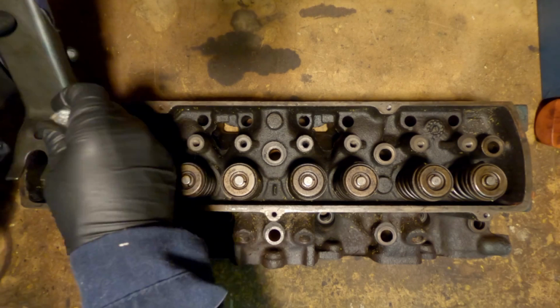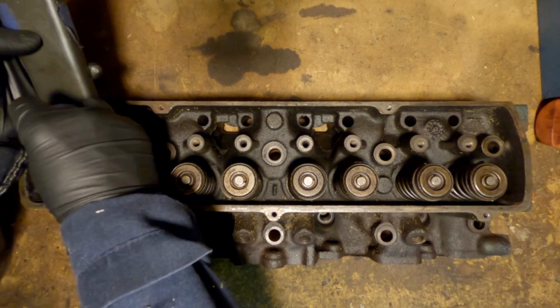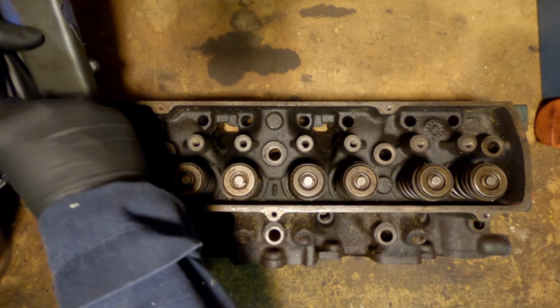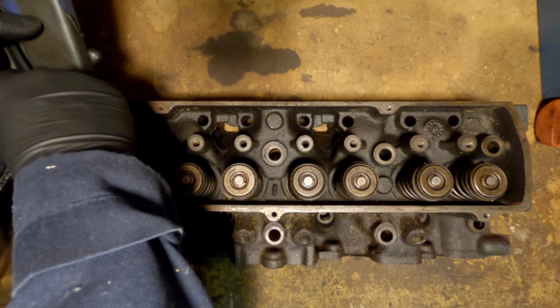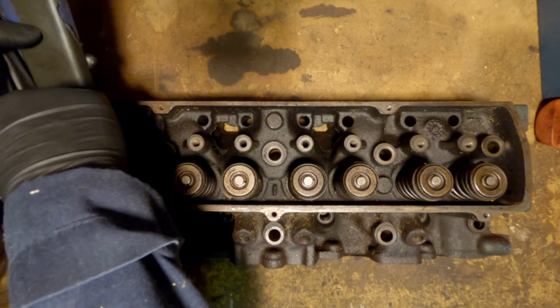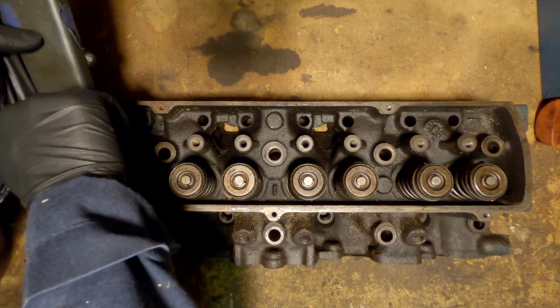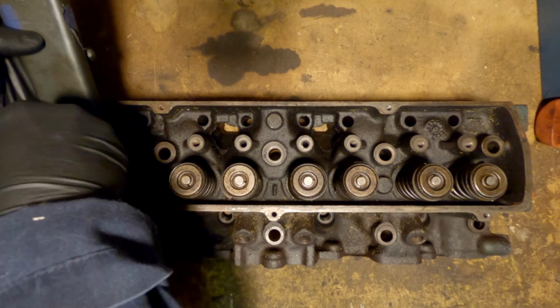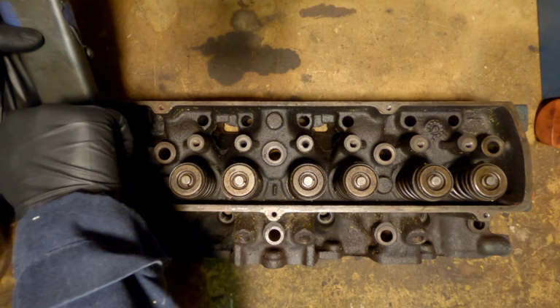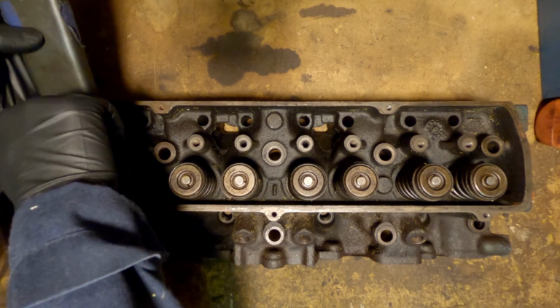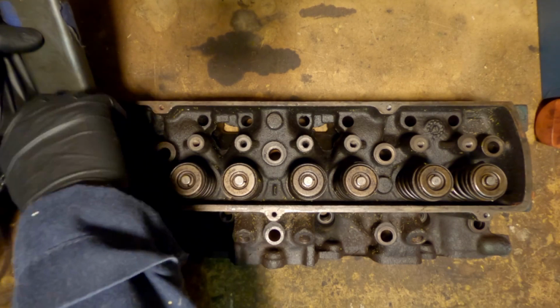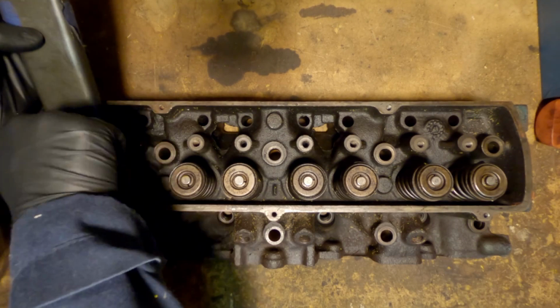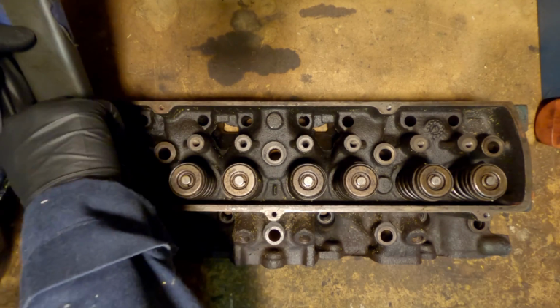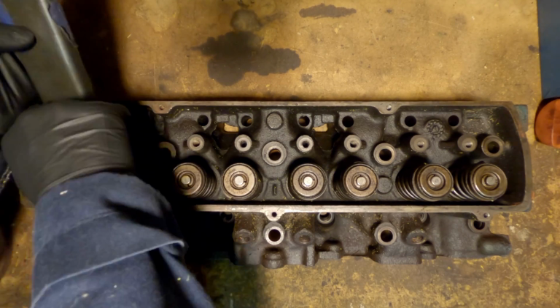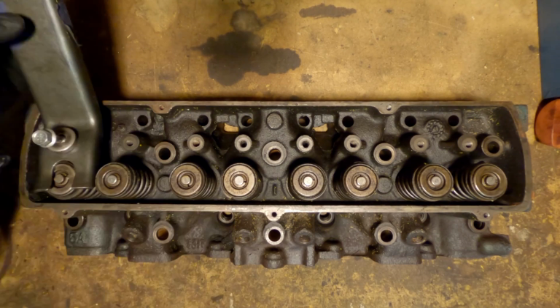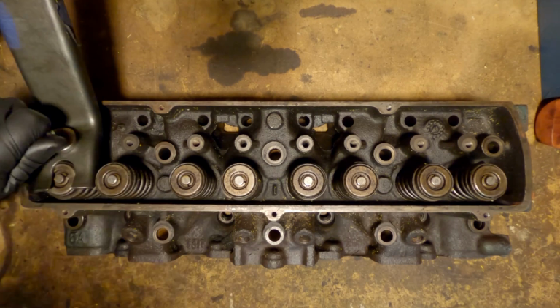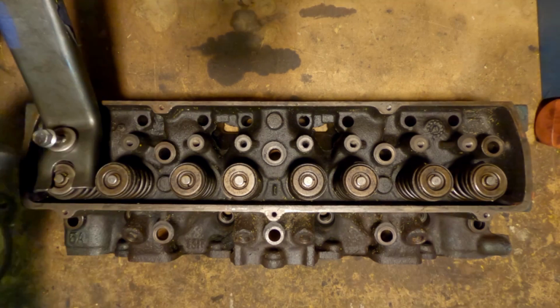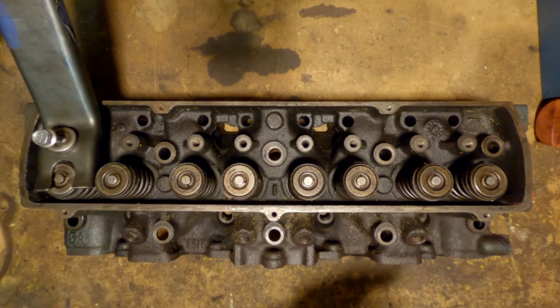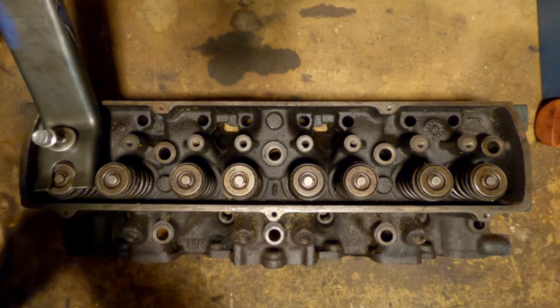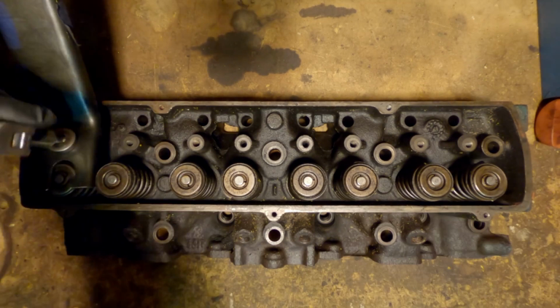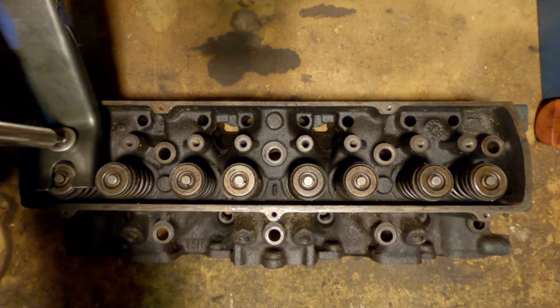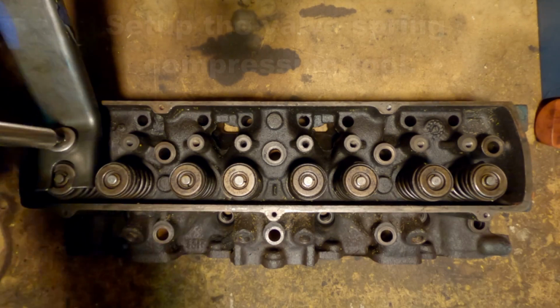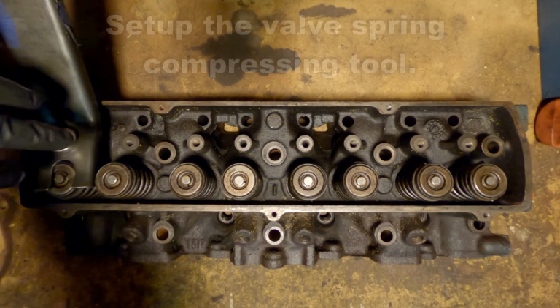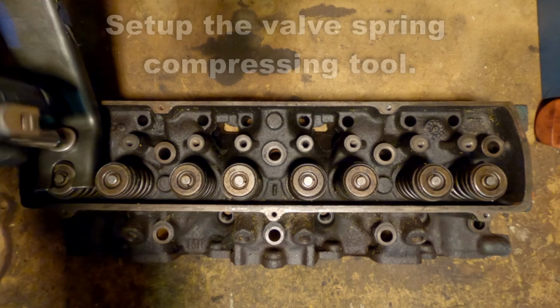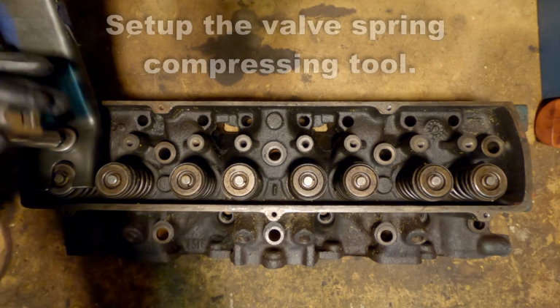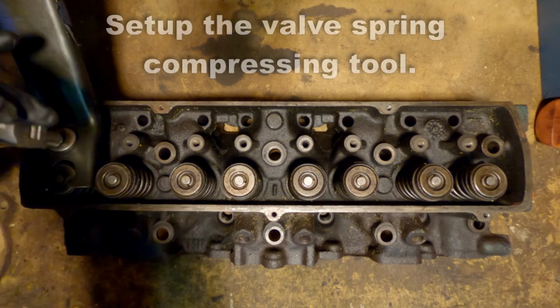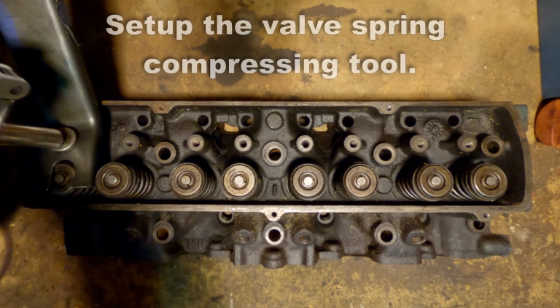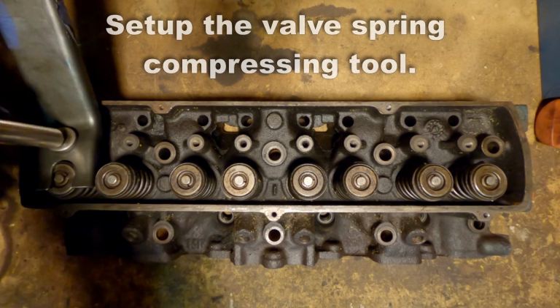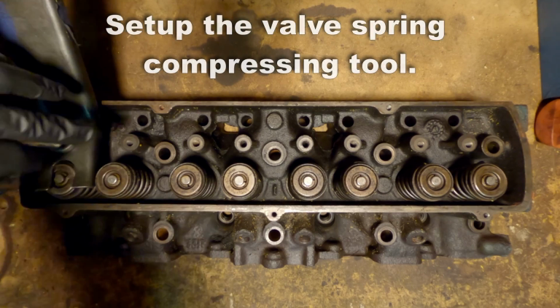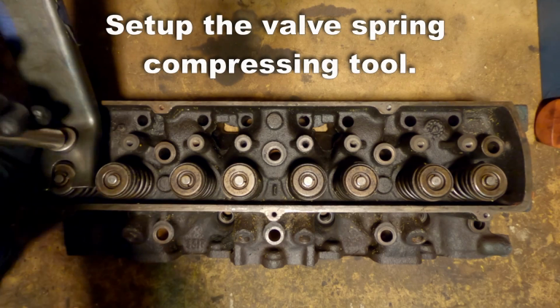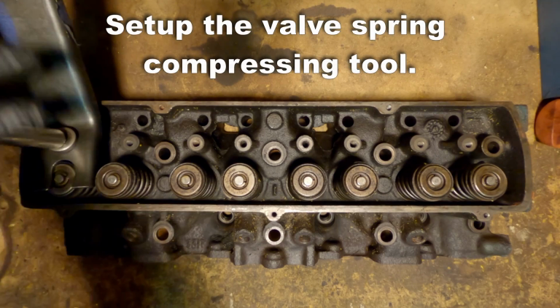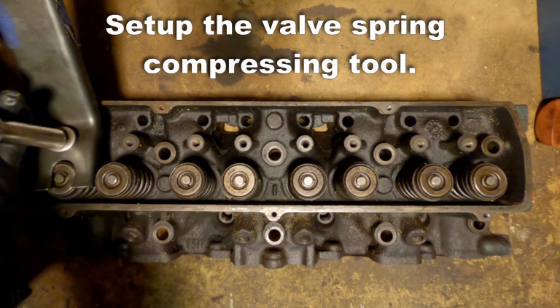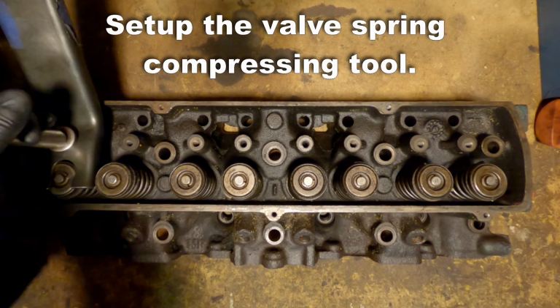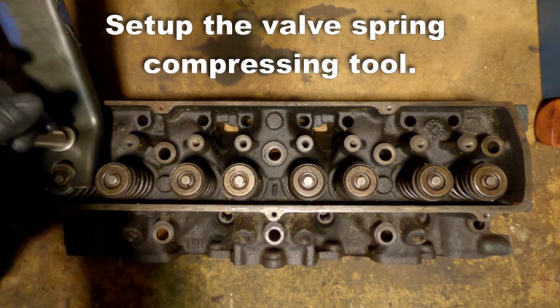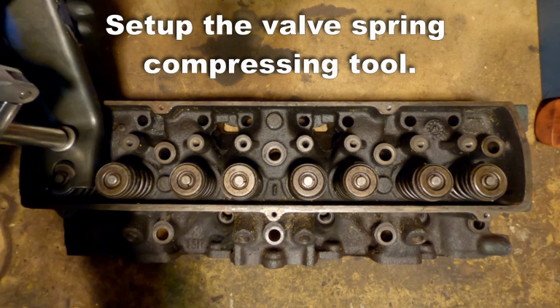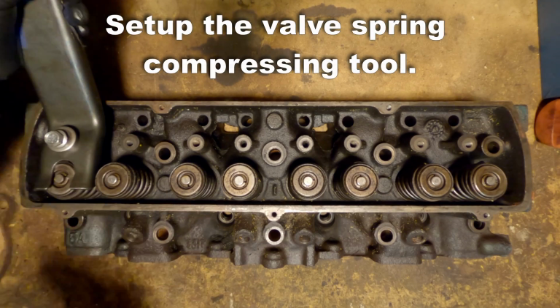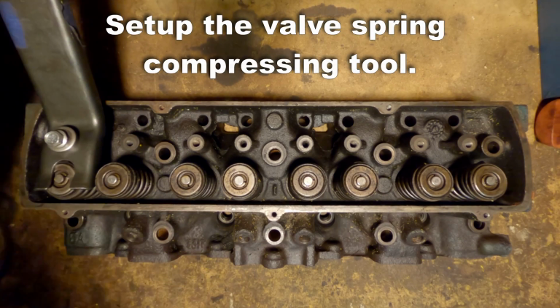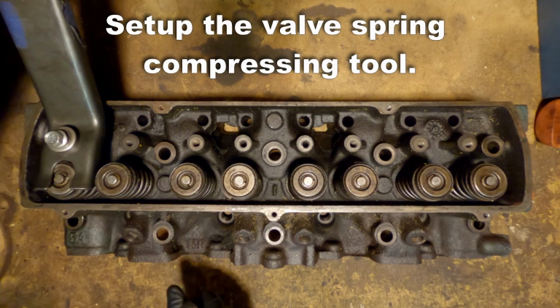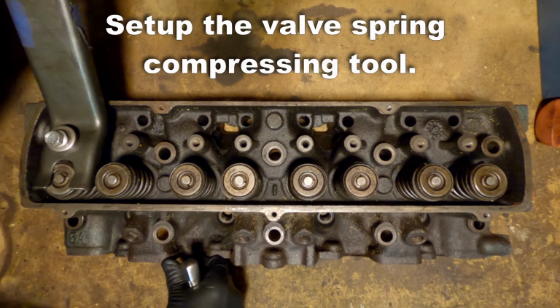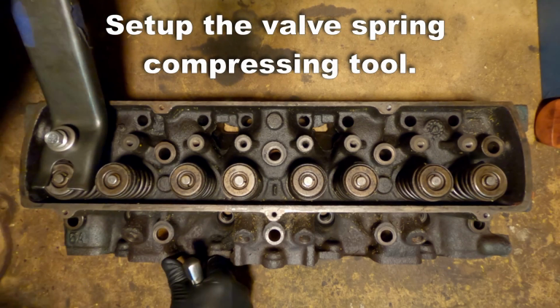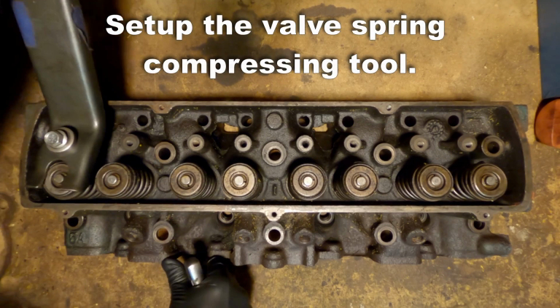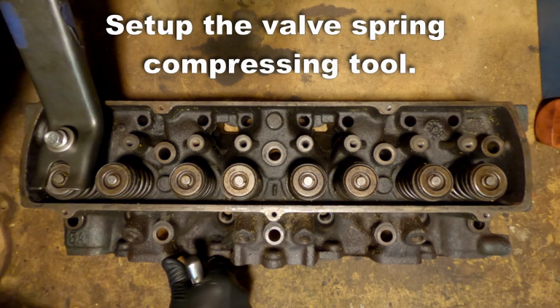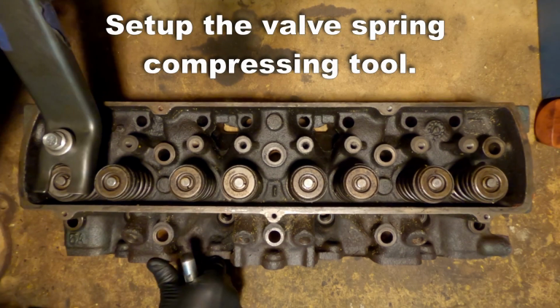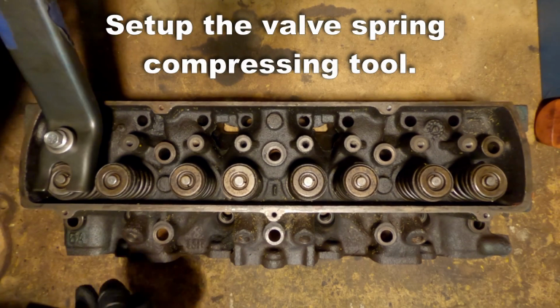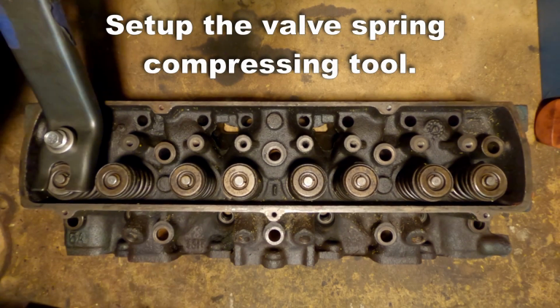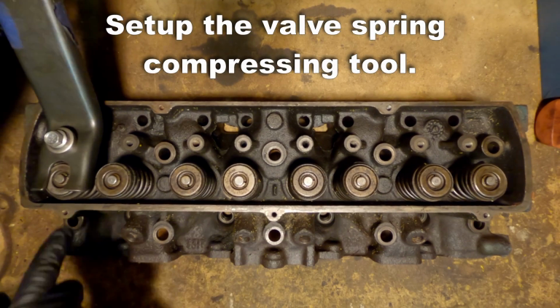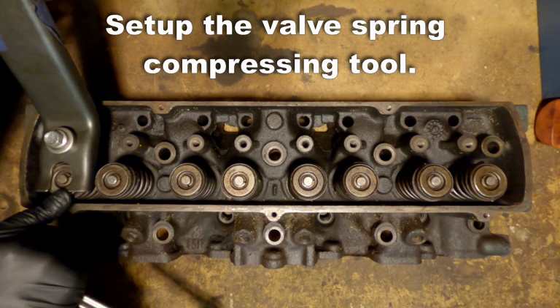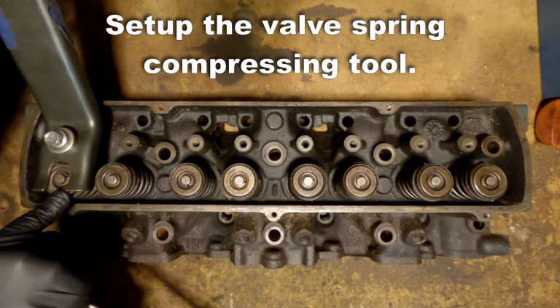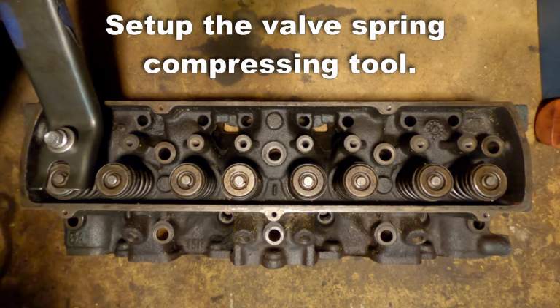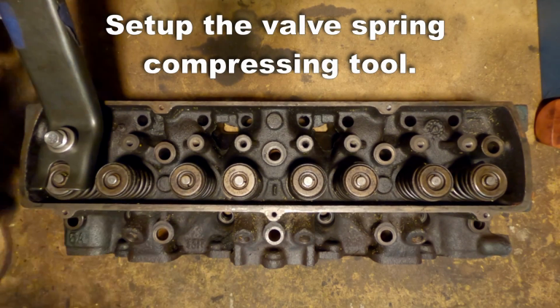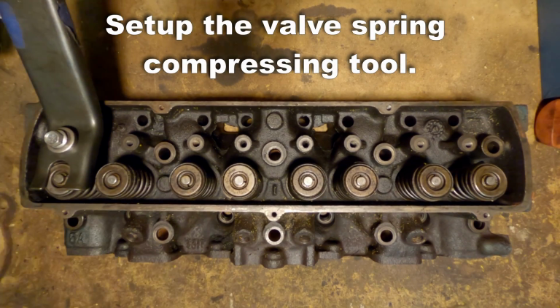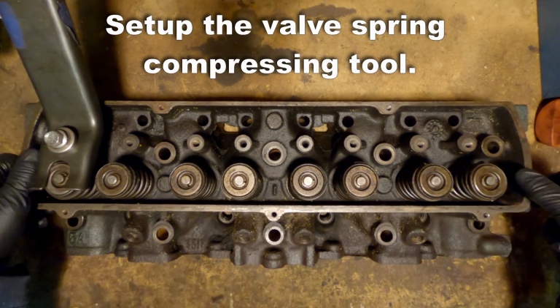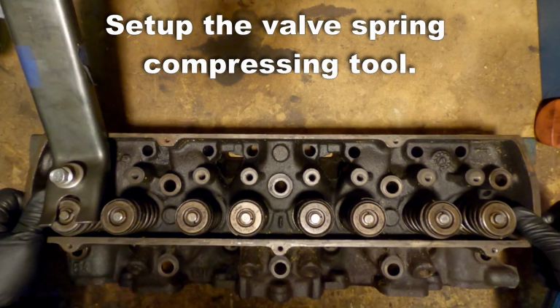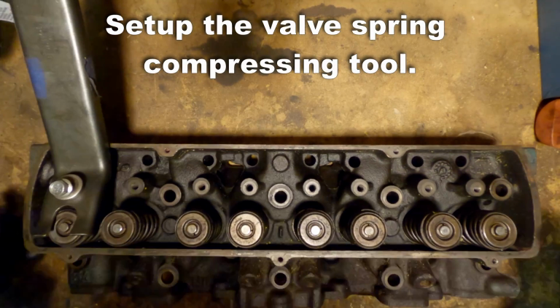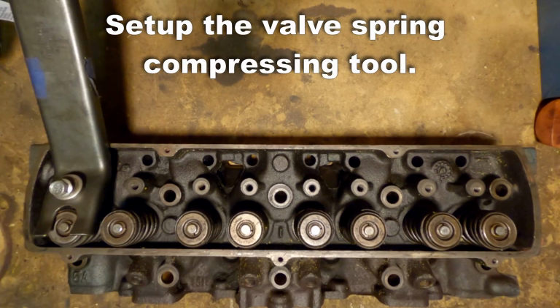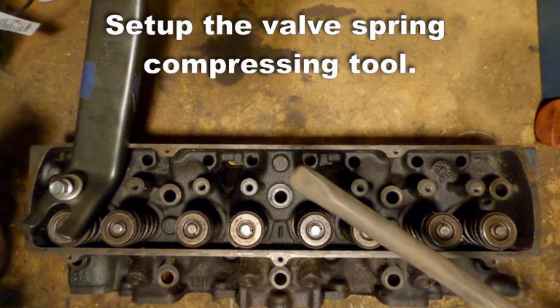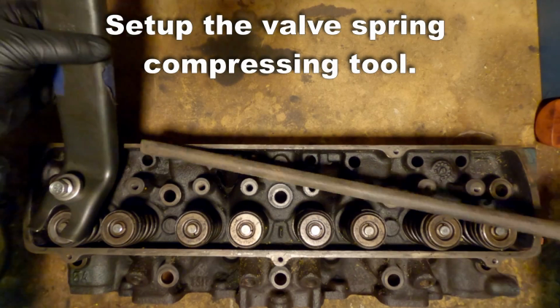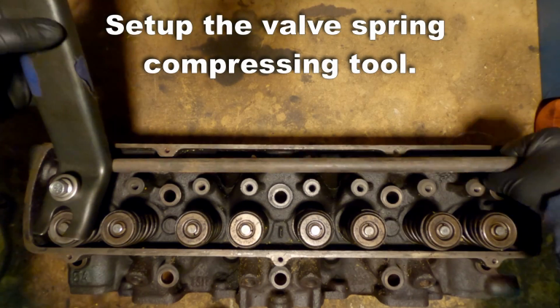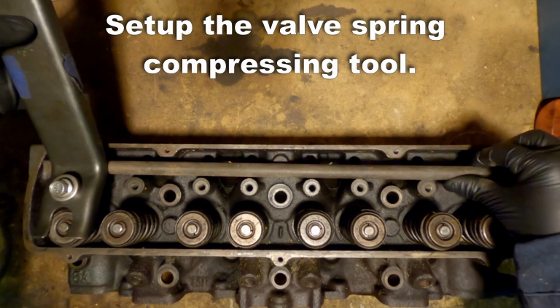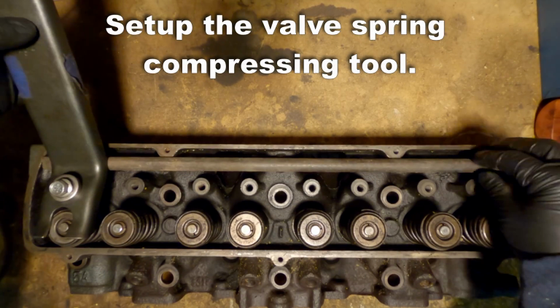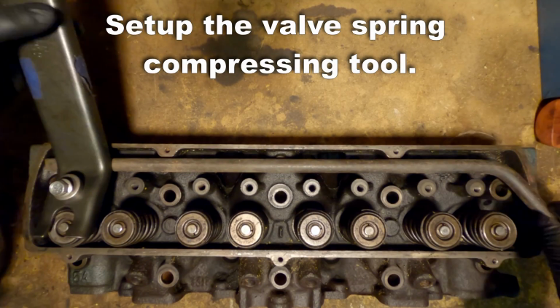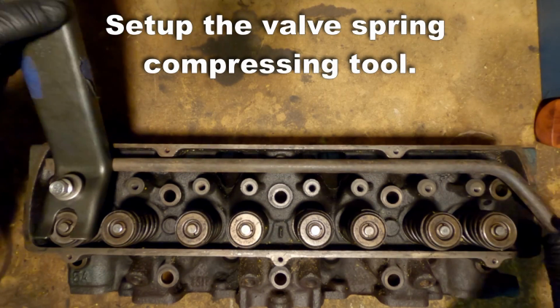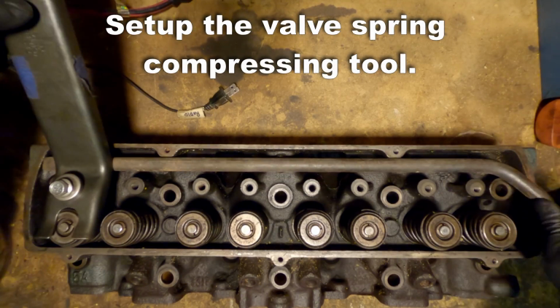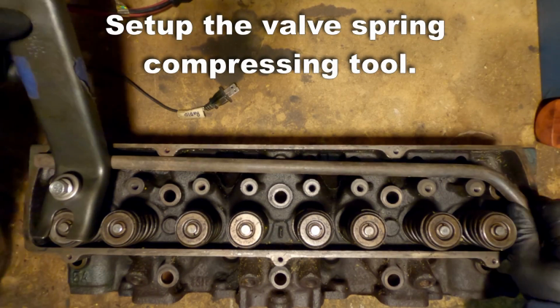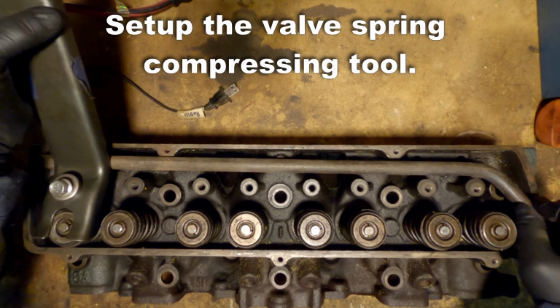This is a set of 1982 5A heads, and you'll notice that the castings in these are very different from earlier castings.